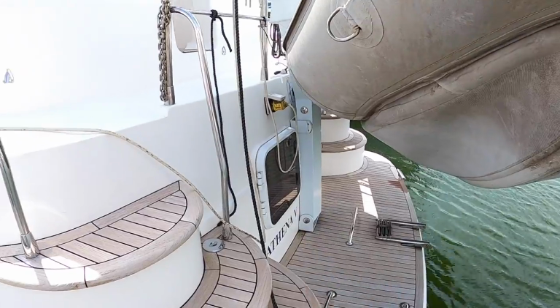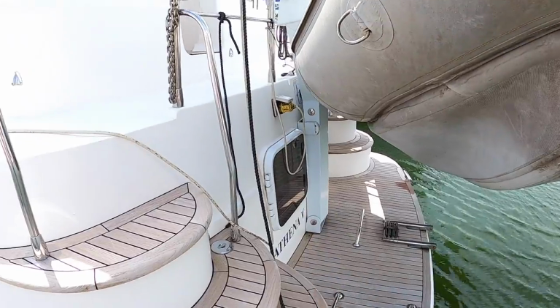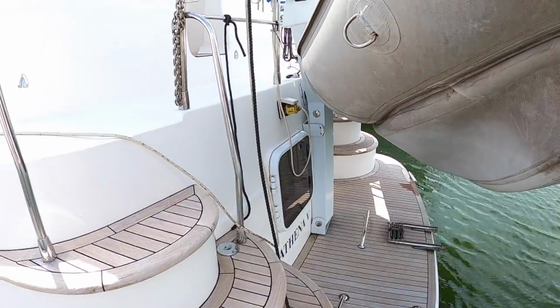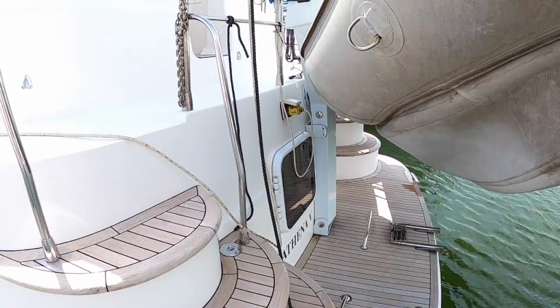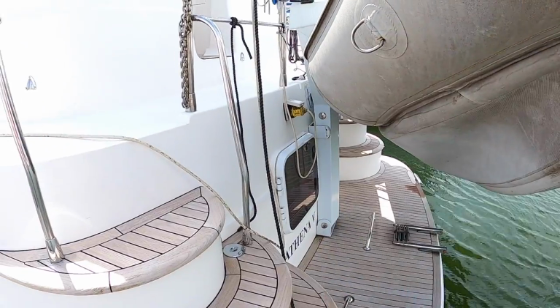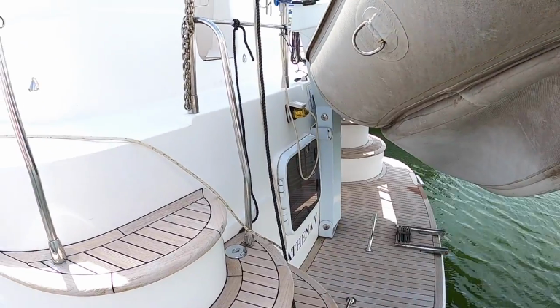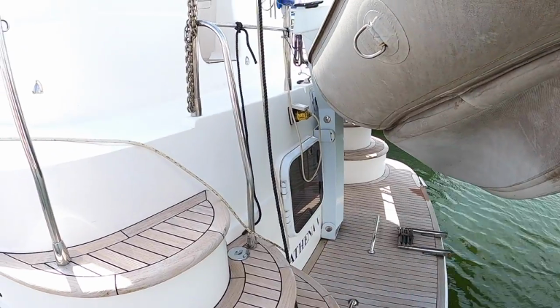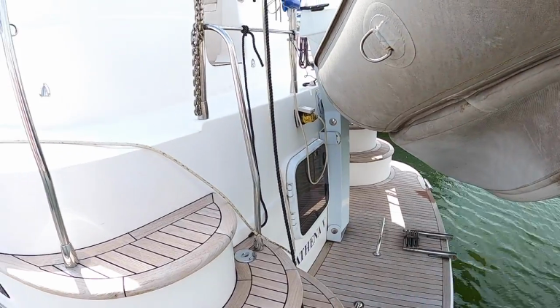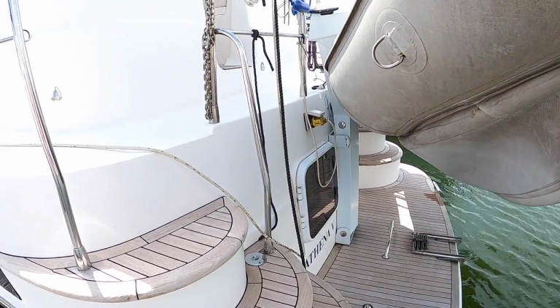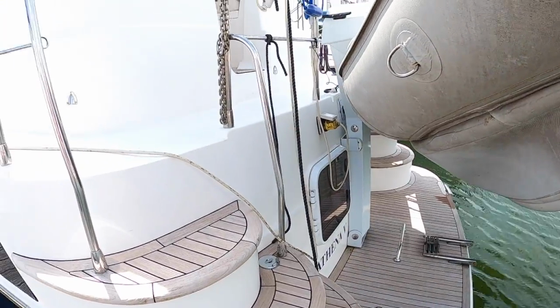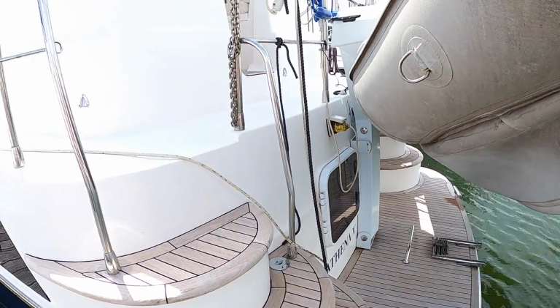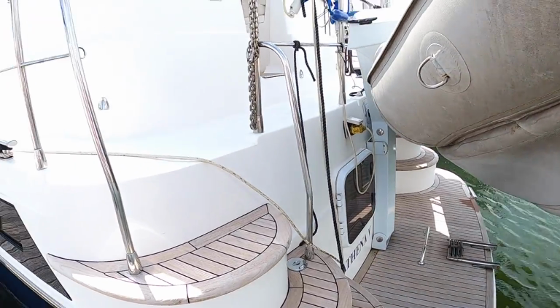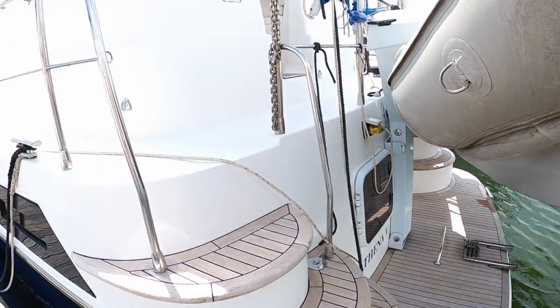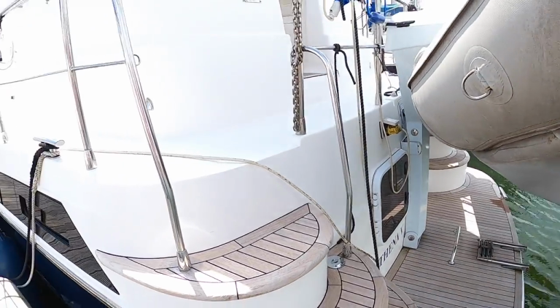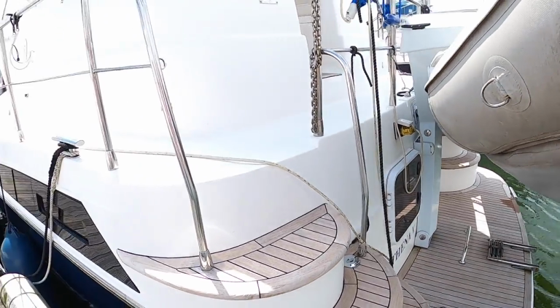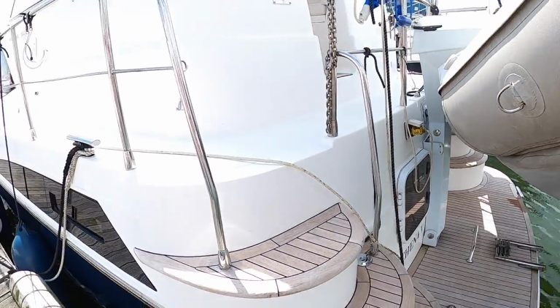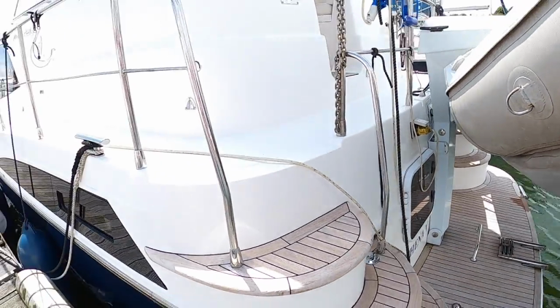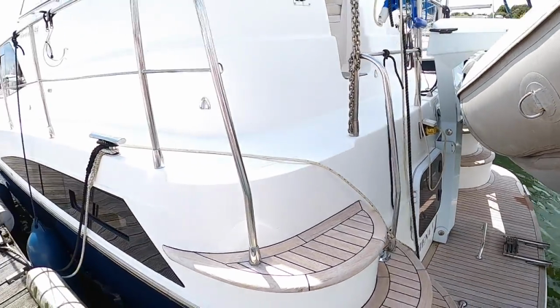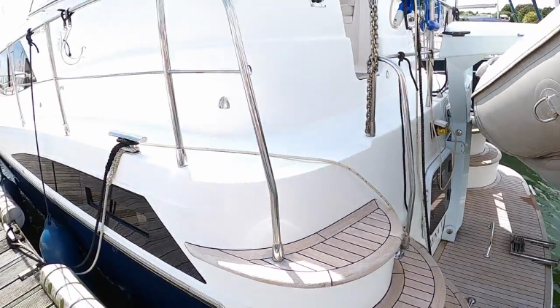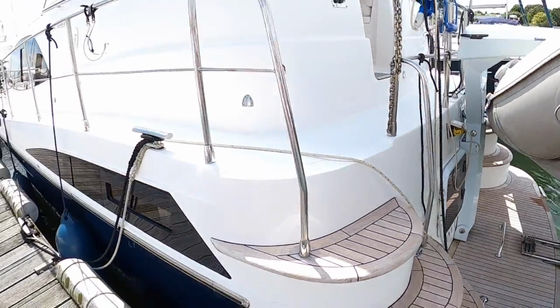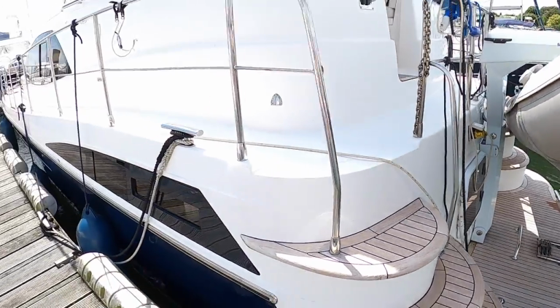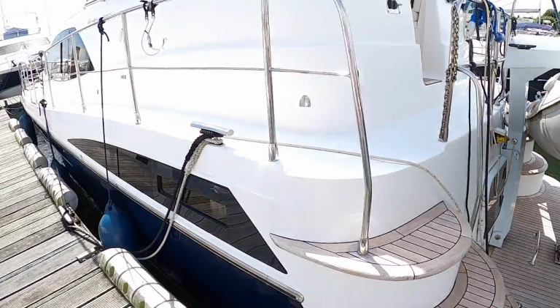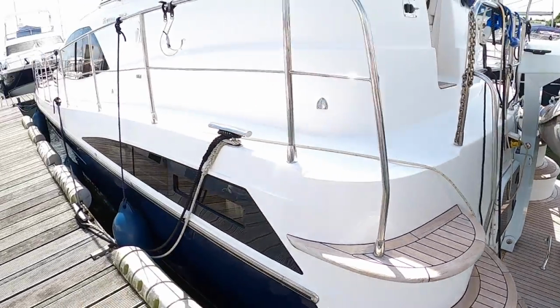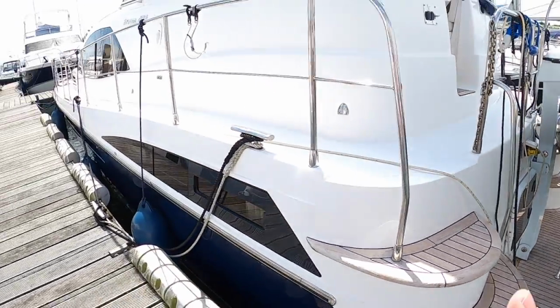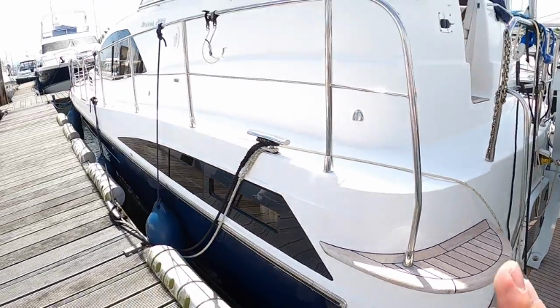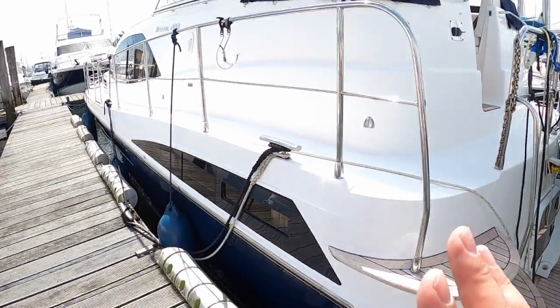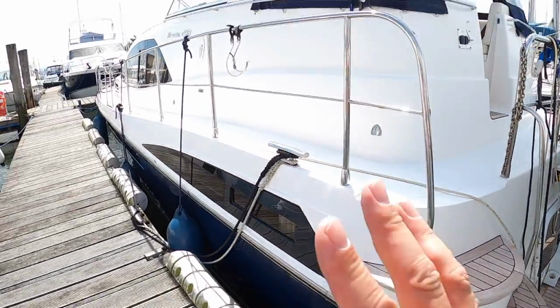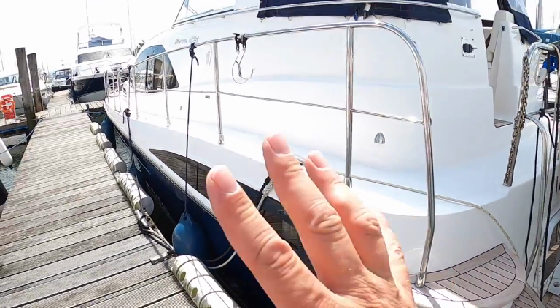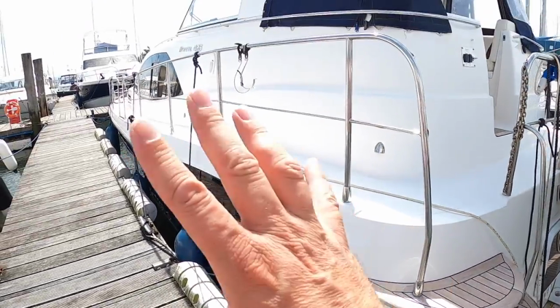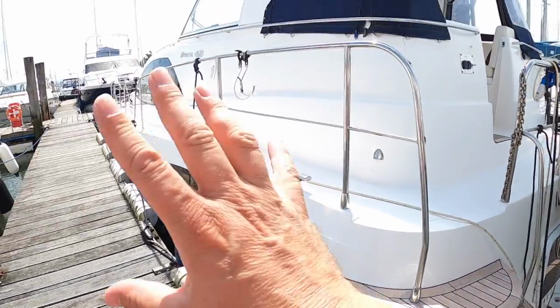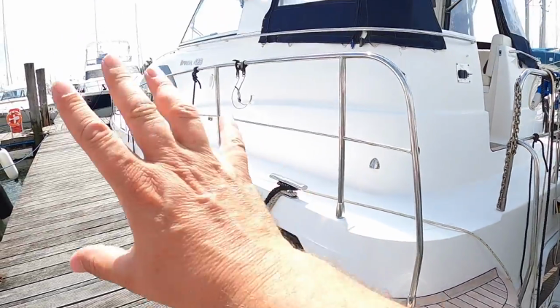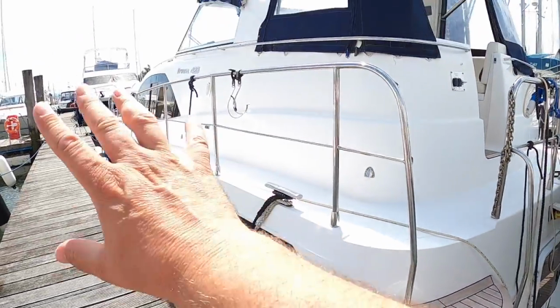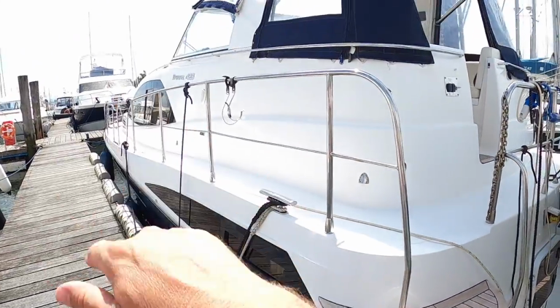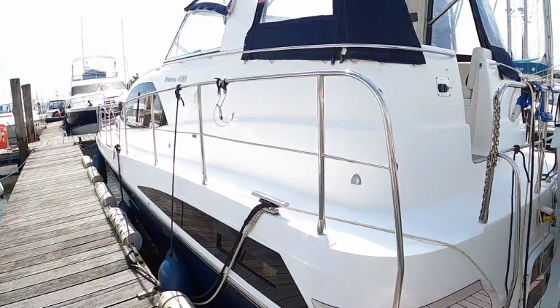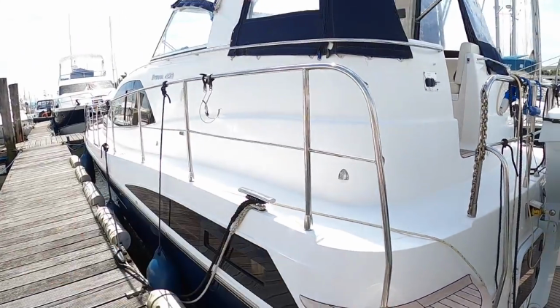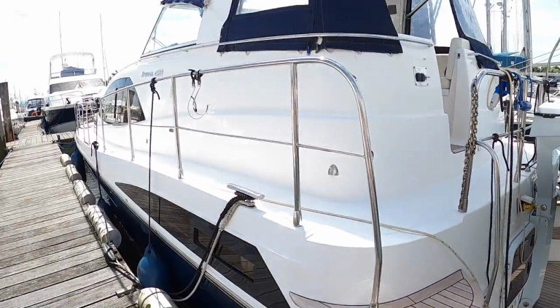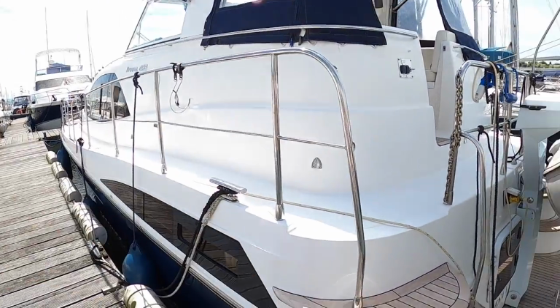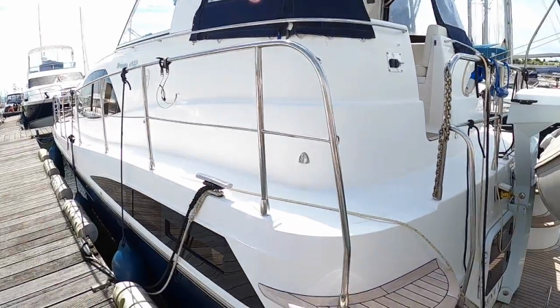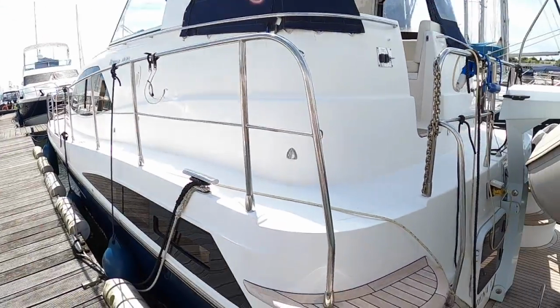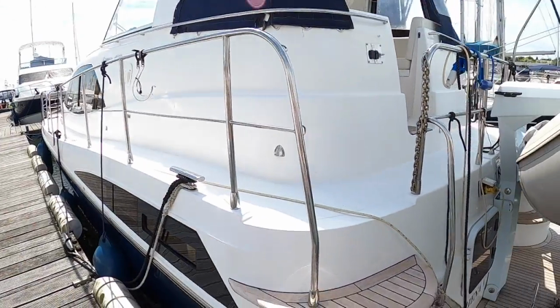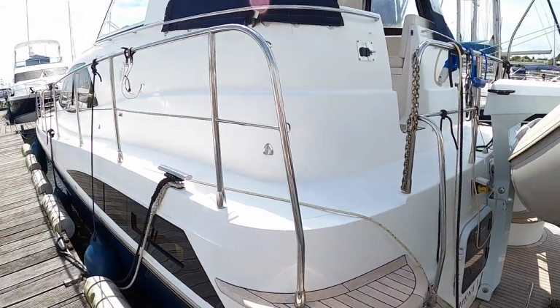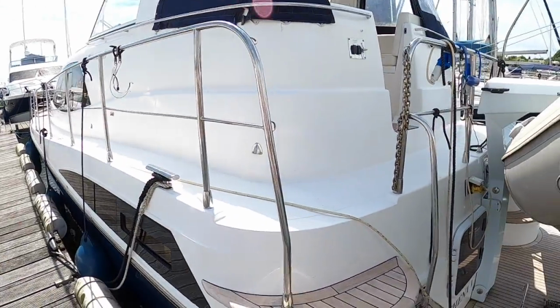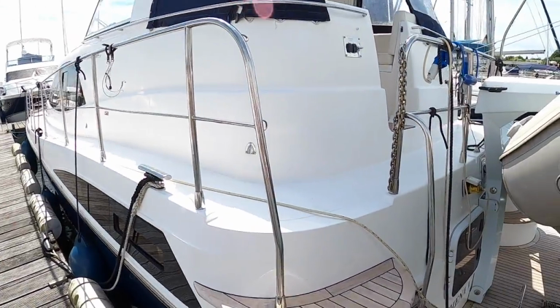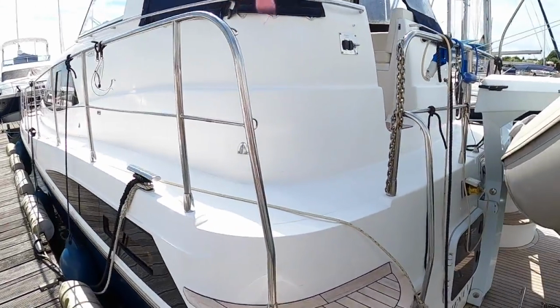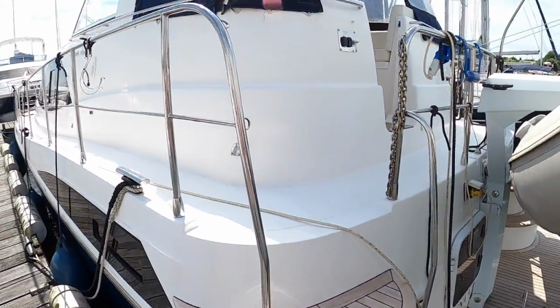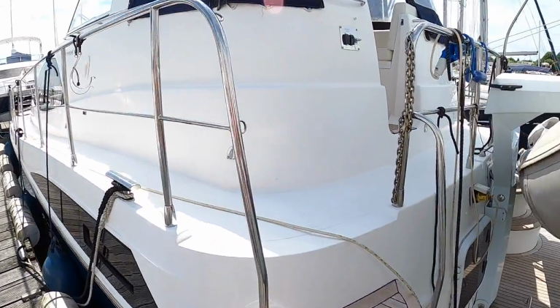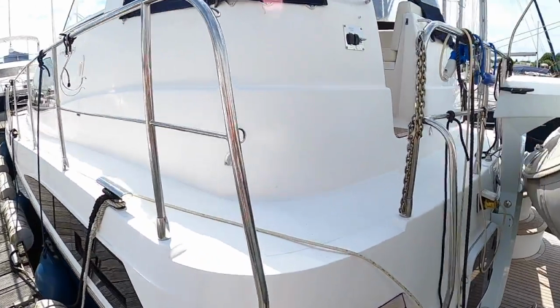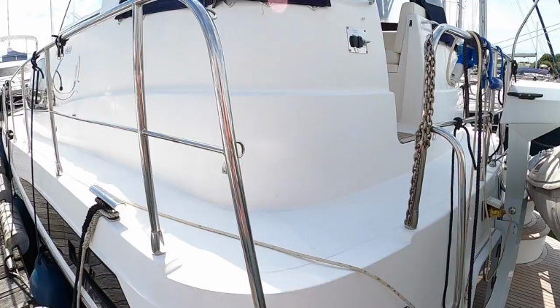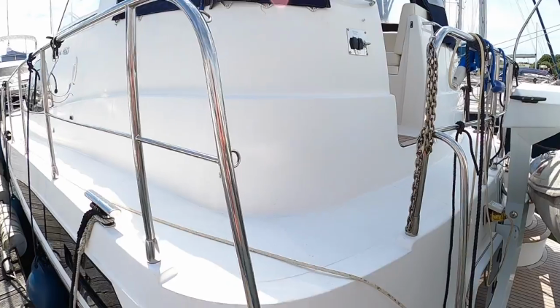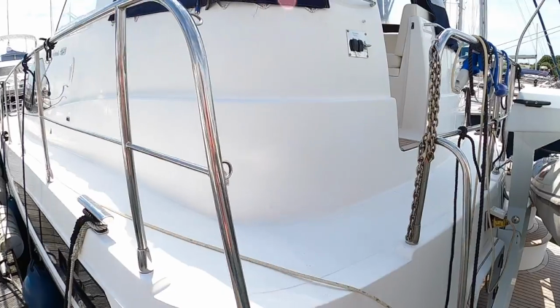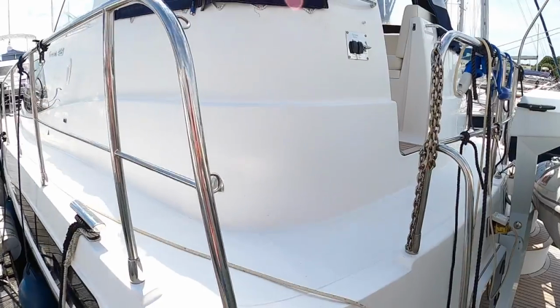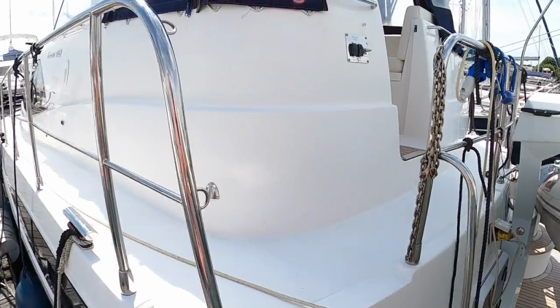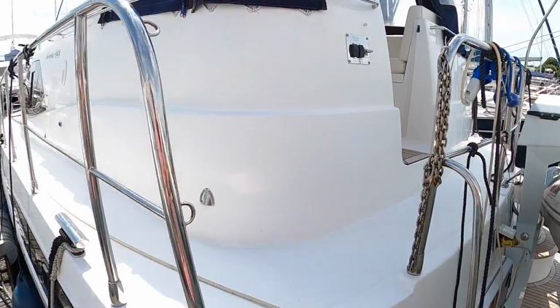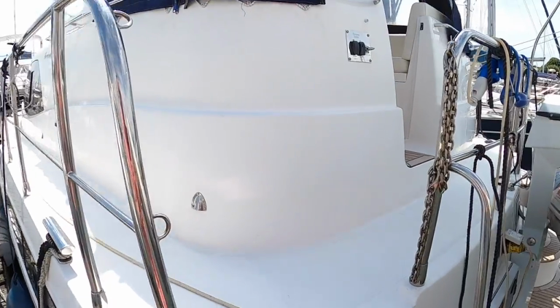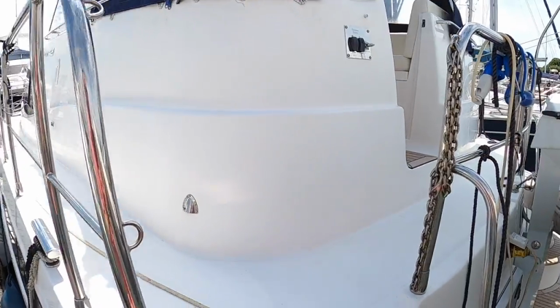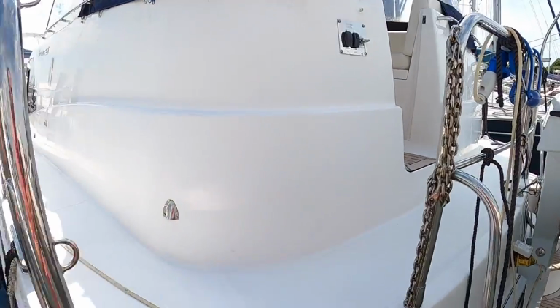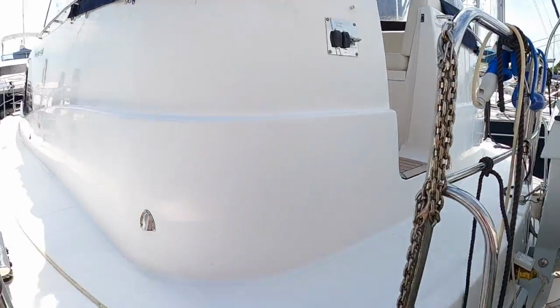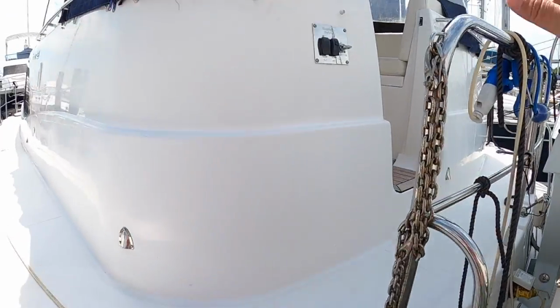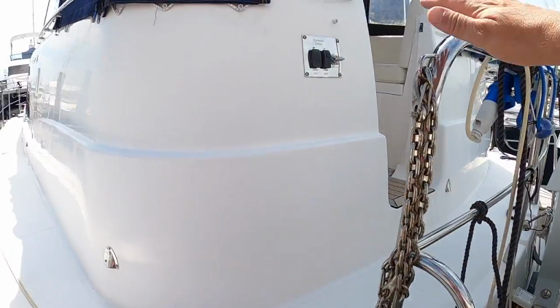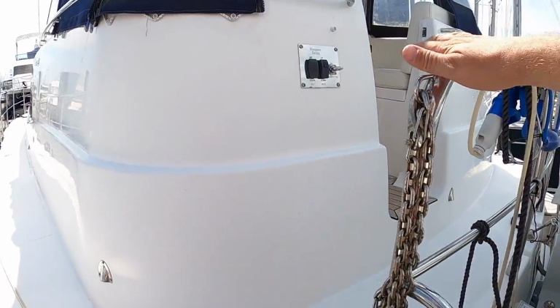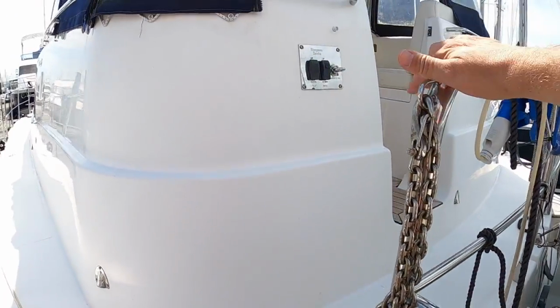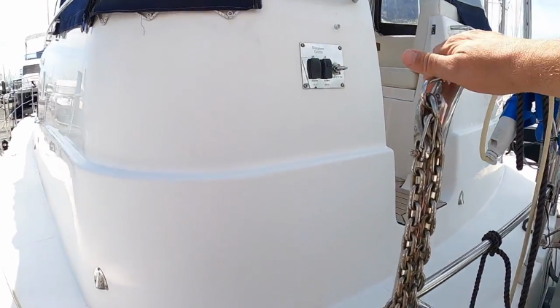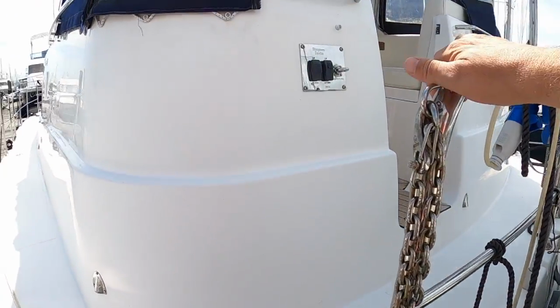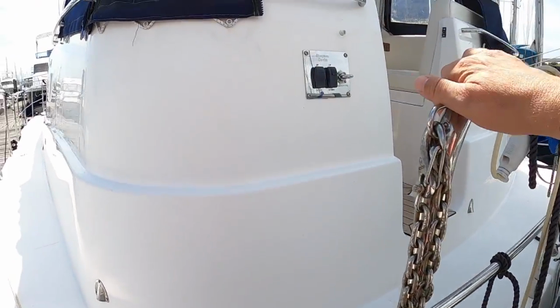As I say it is an aft cabin layout and that means full-length accommodation — it's really good. We'll go on board and I'll show you exactly what I mean.